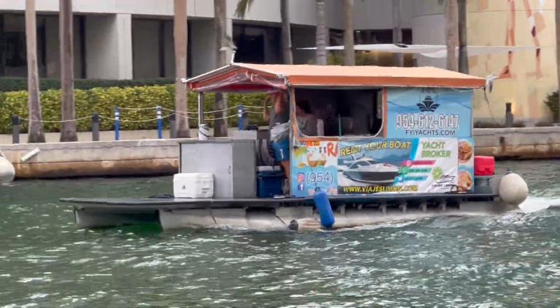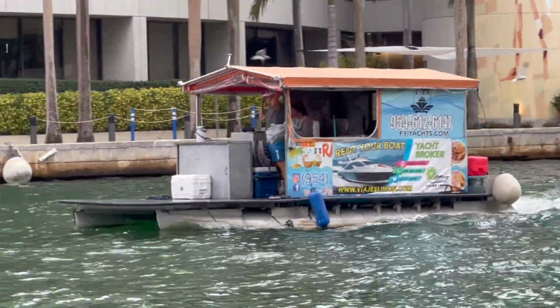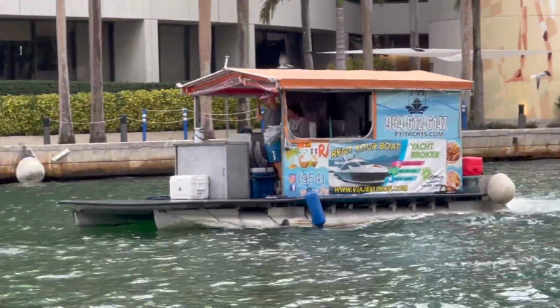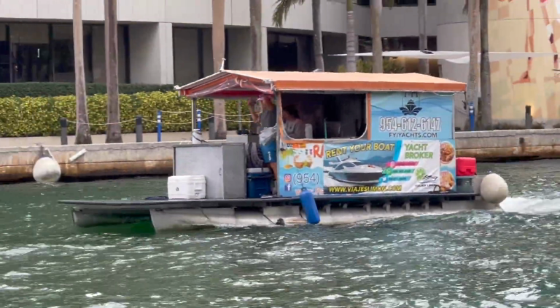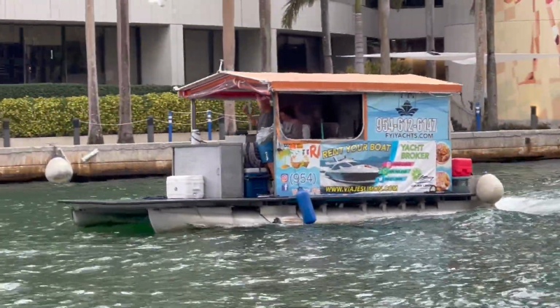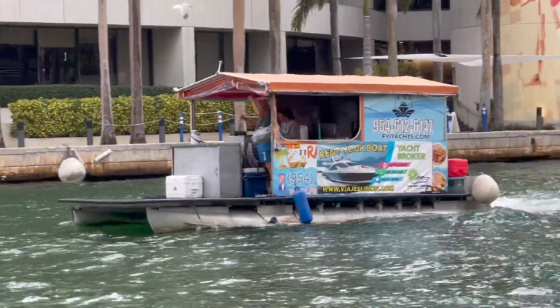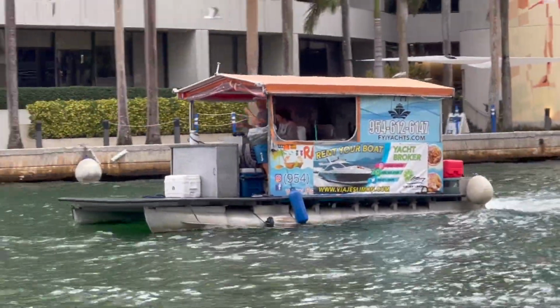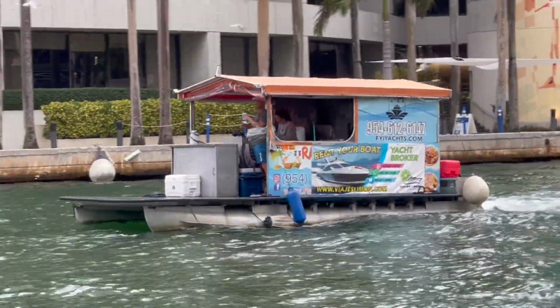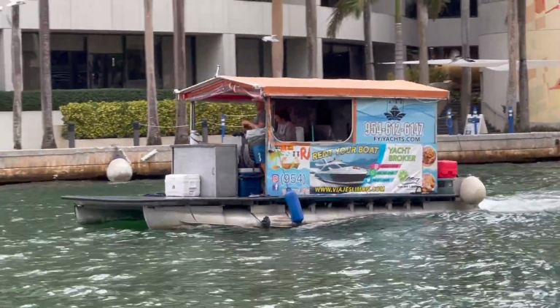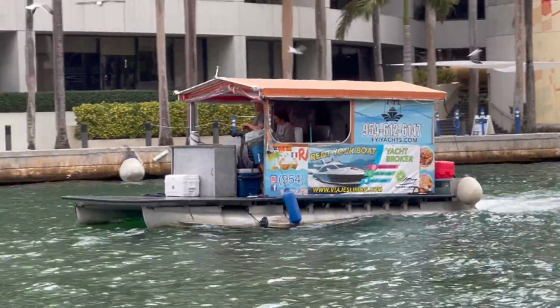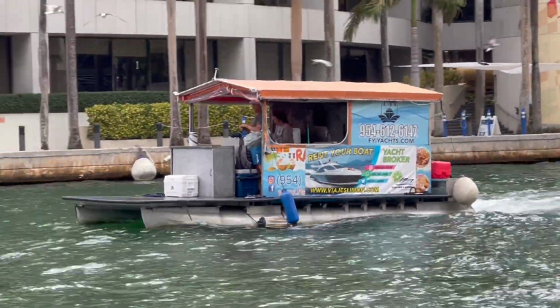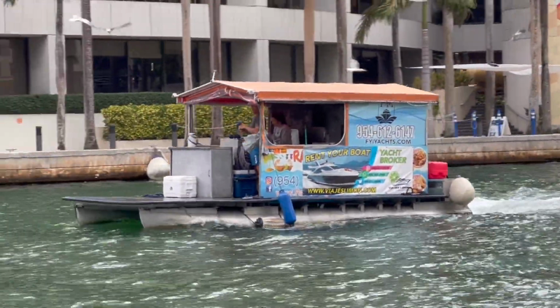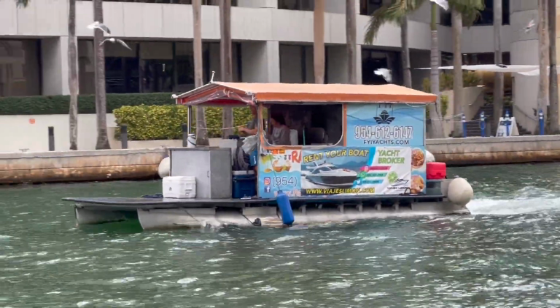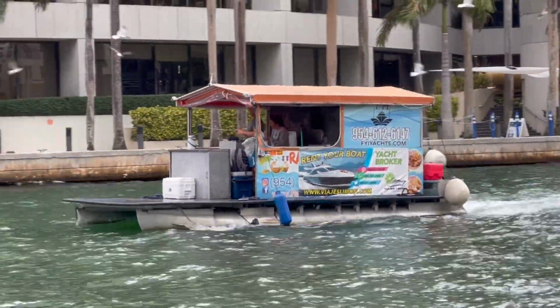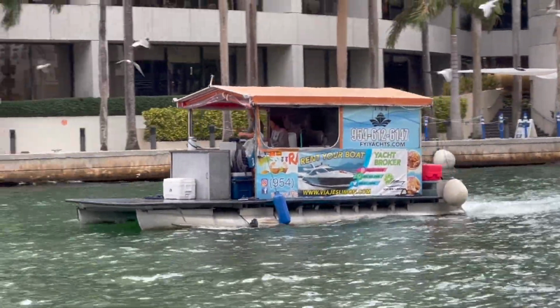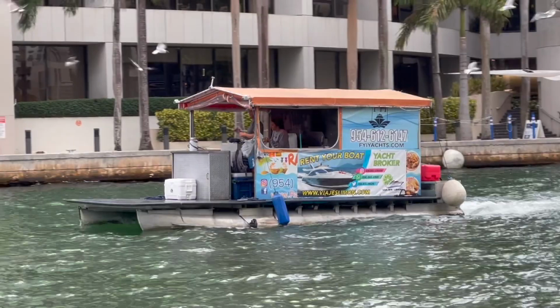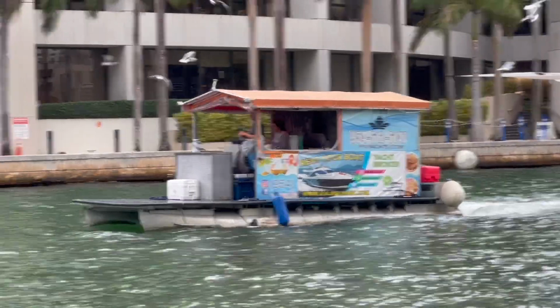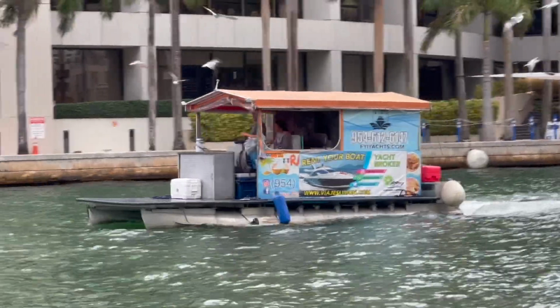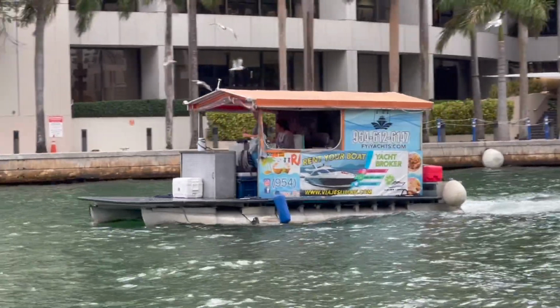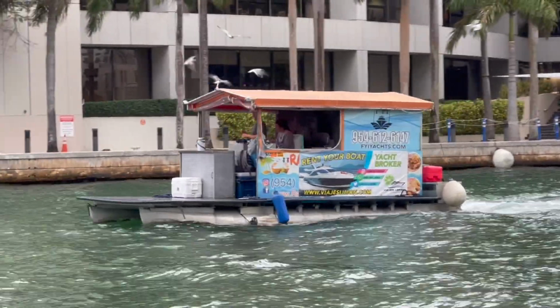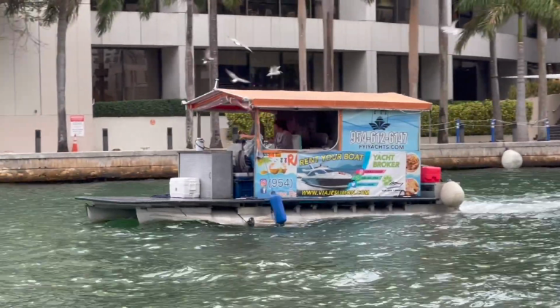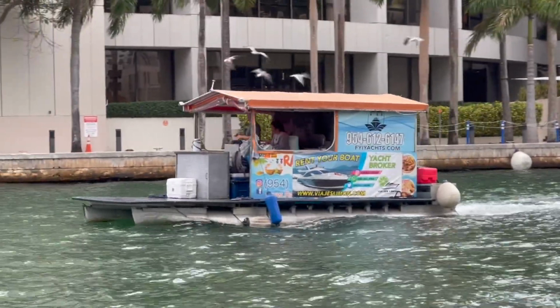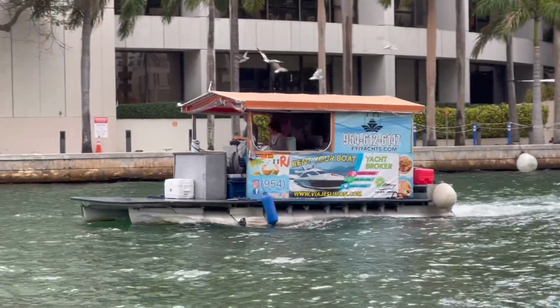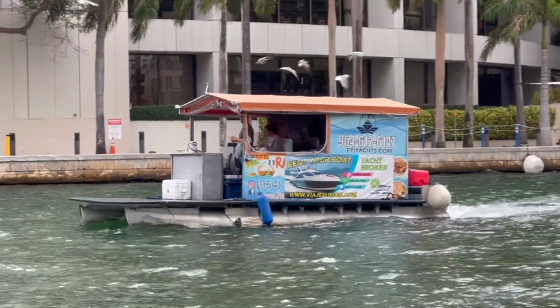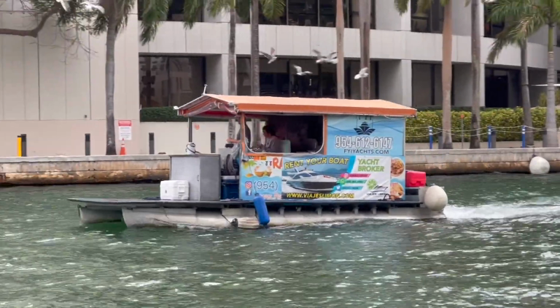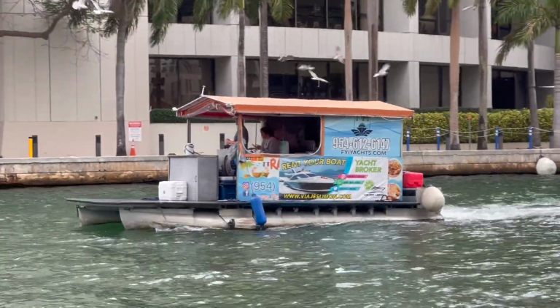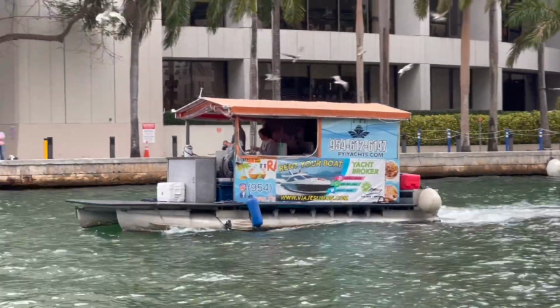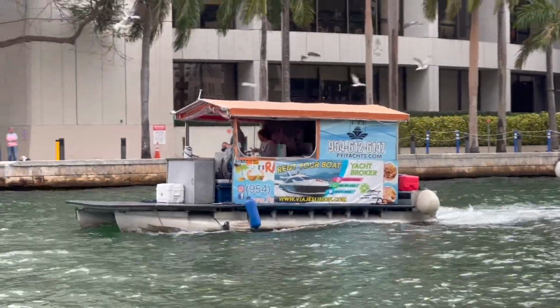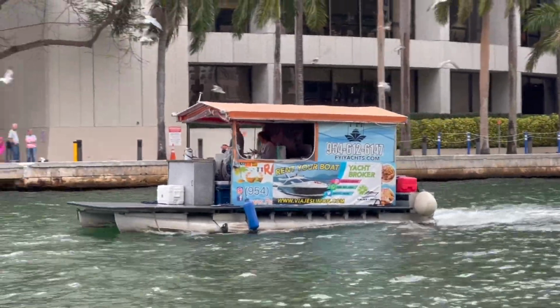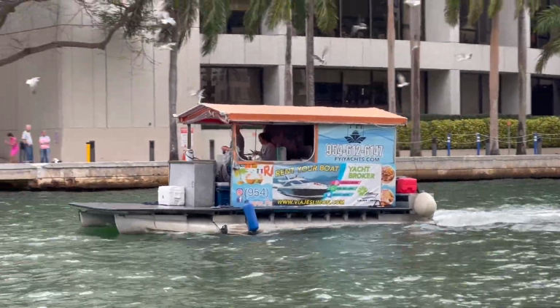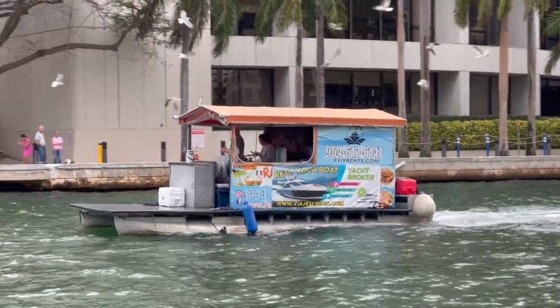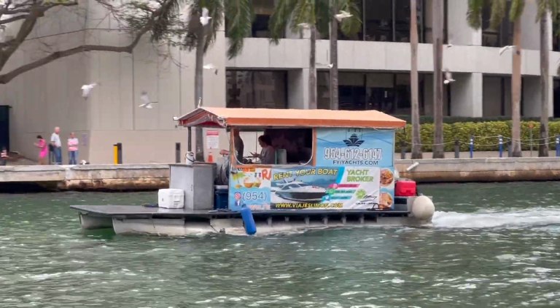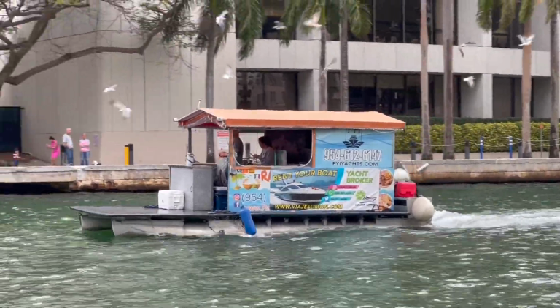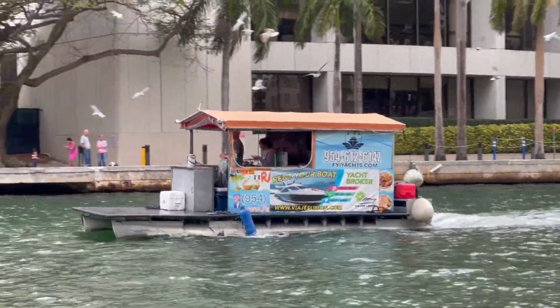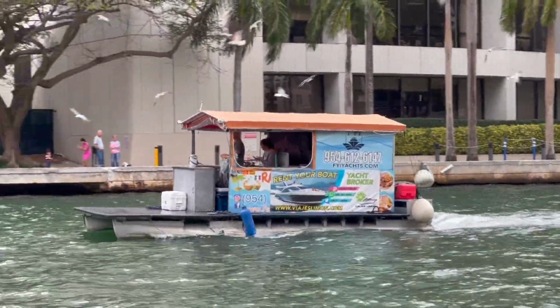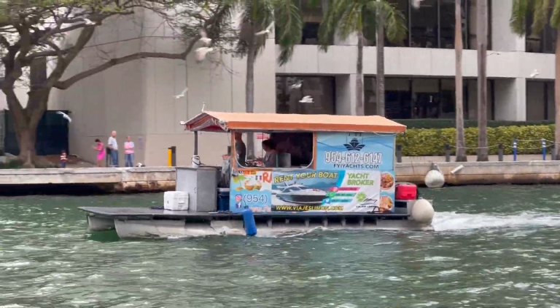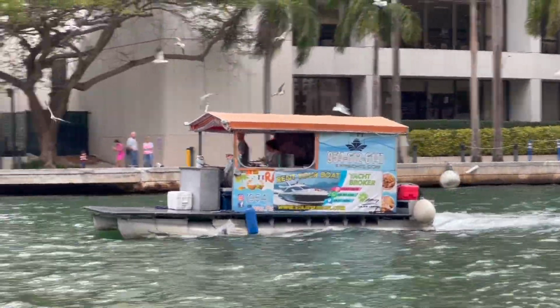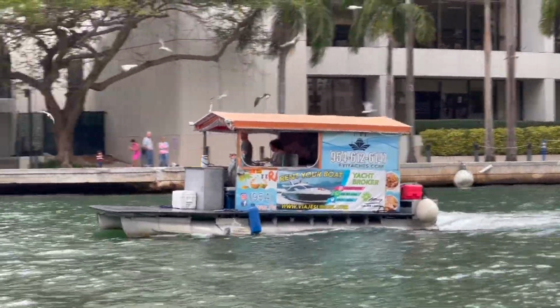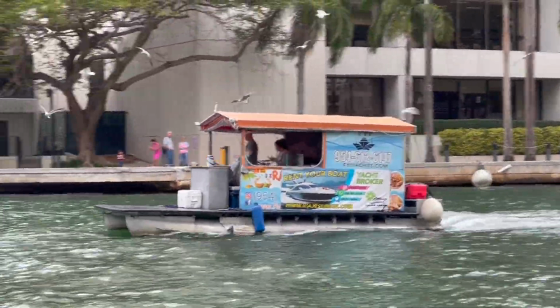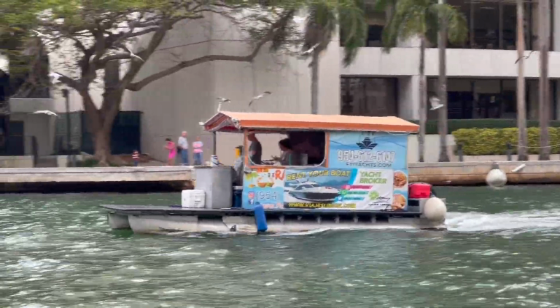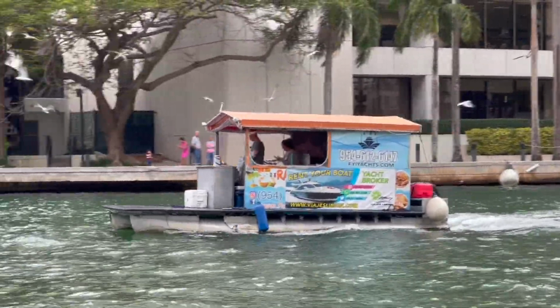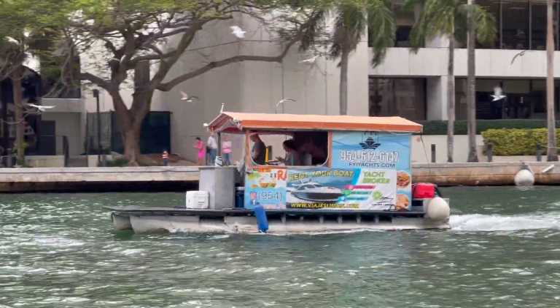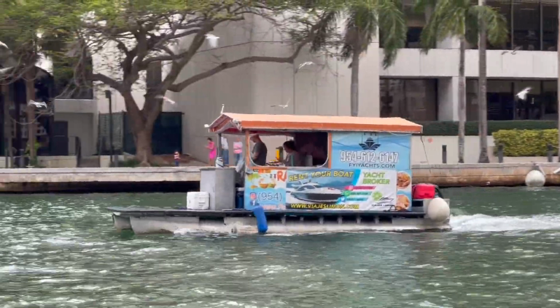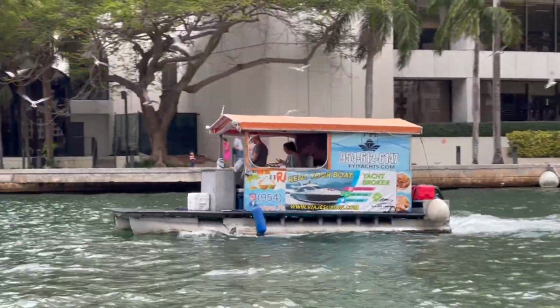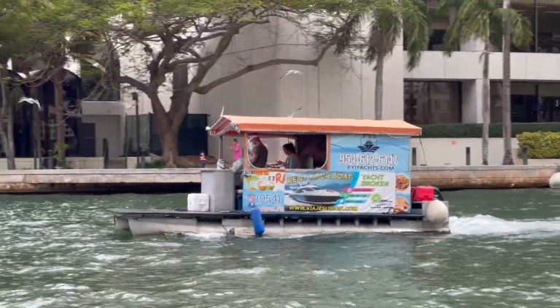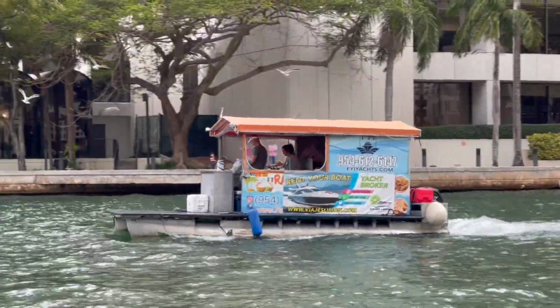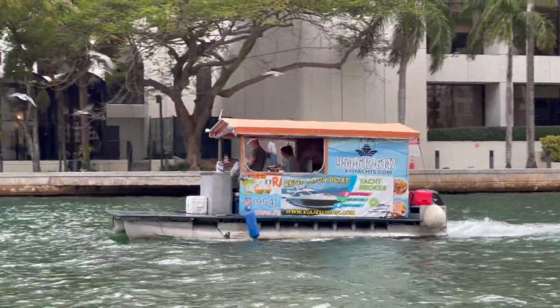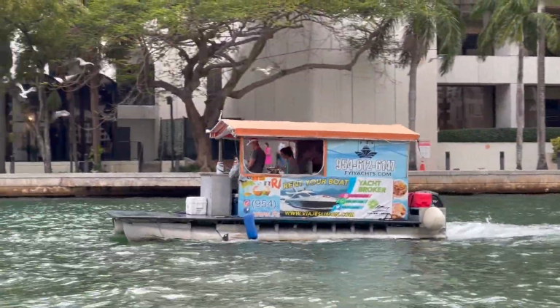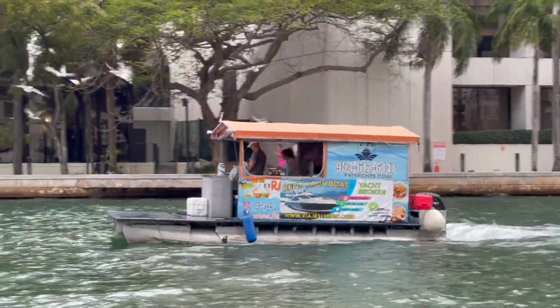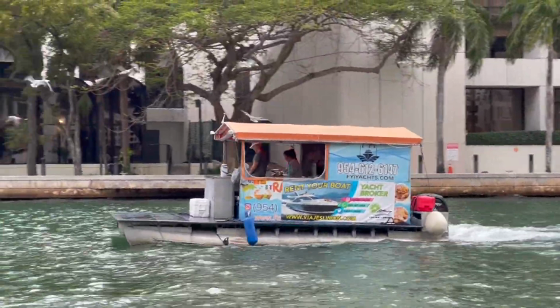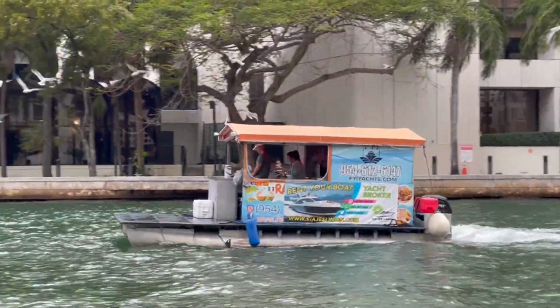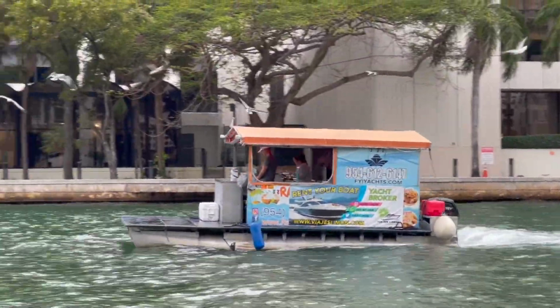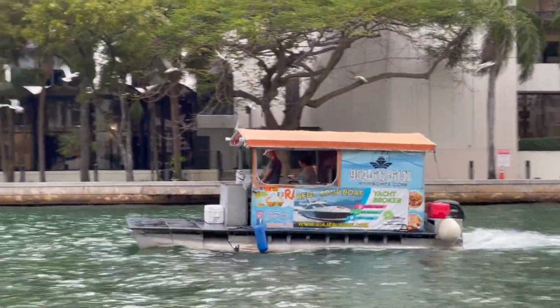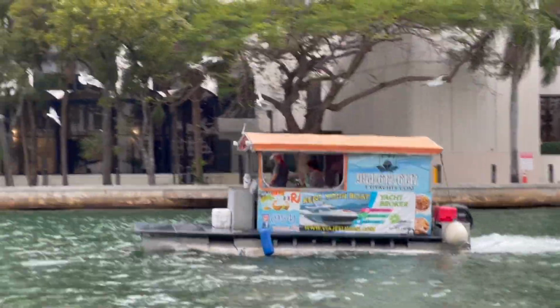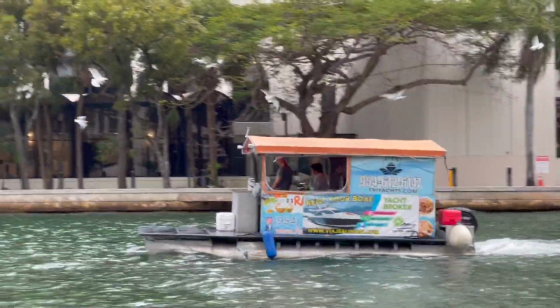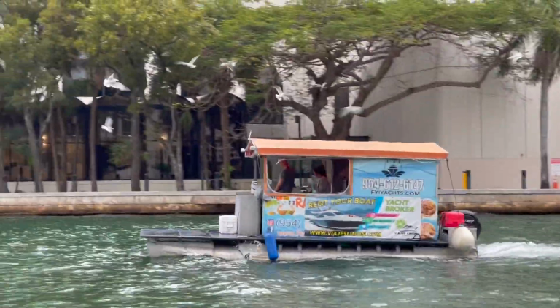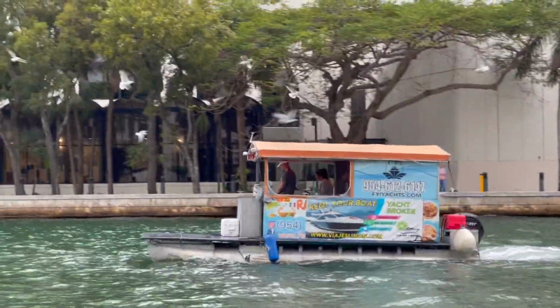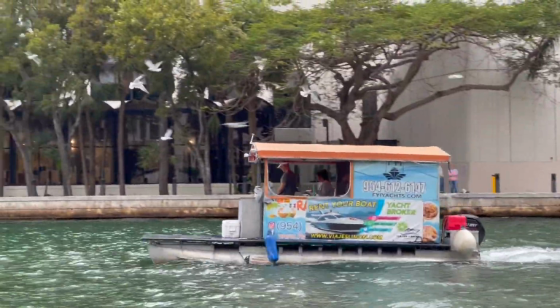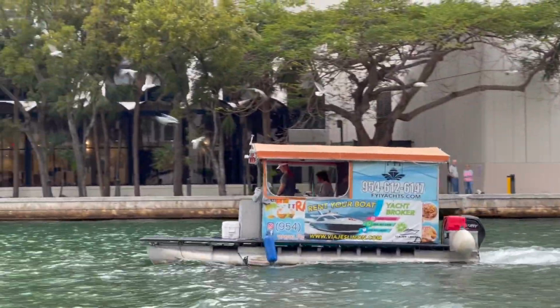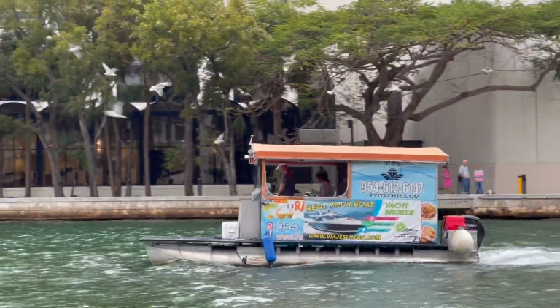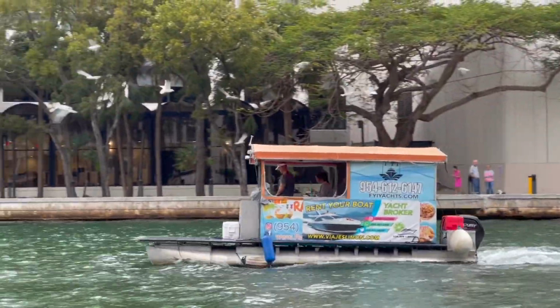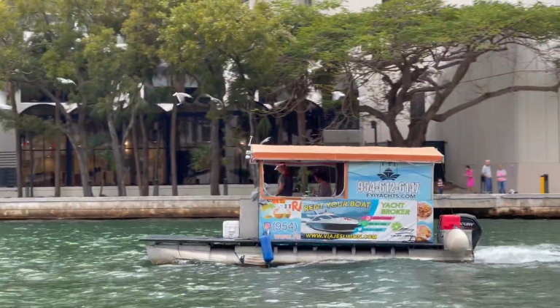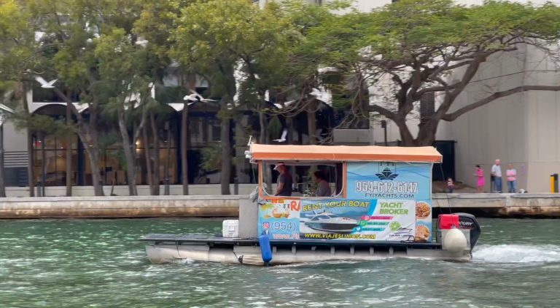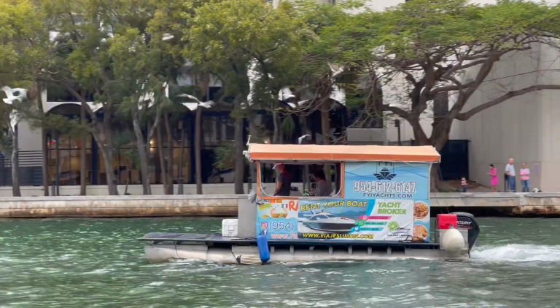Not much work going on here, but a little advertising never hurts — trying to get everybody to rent out their boat.